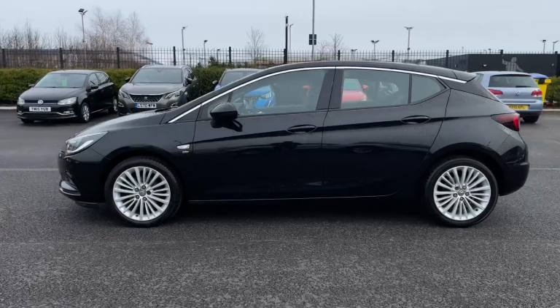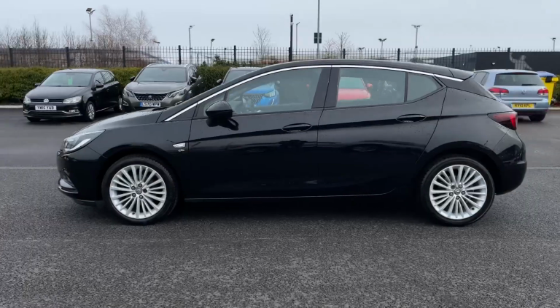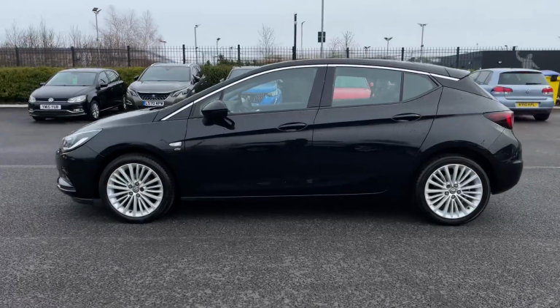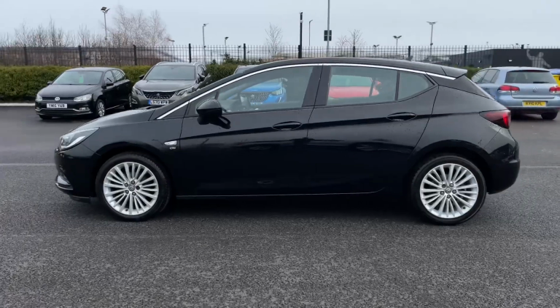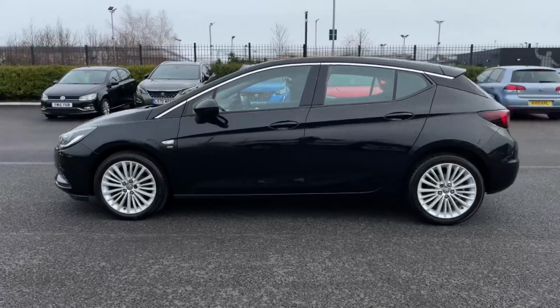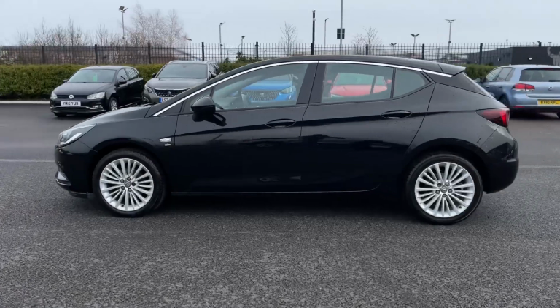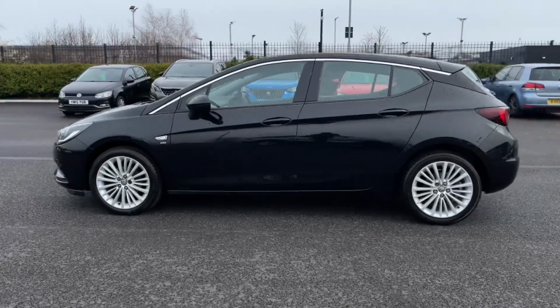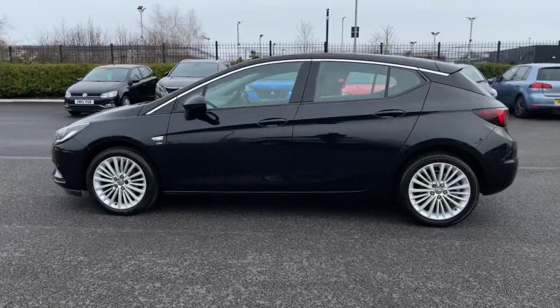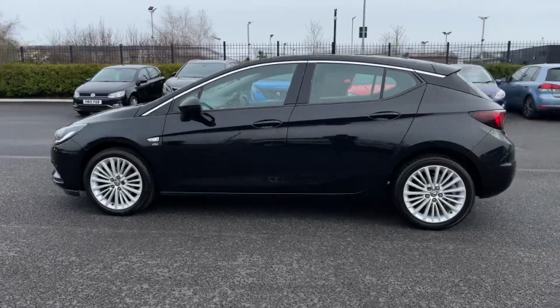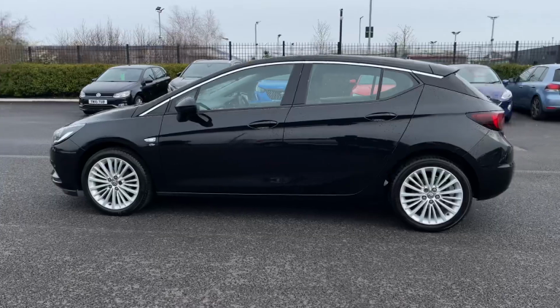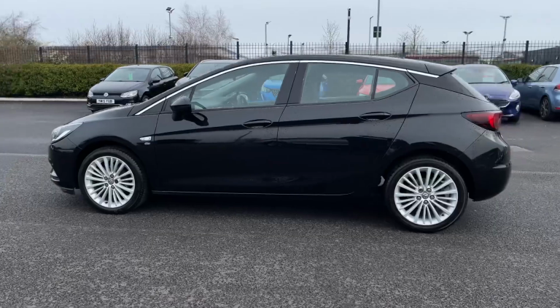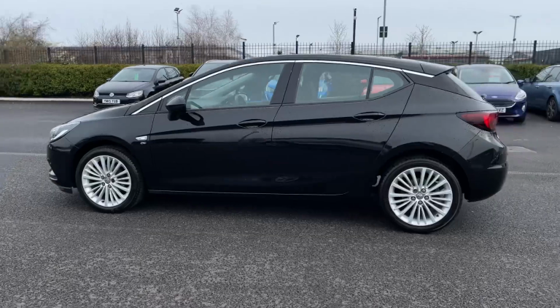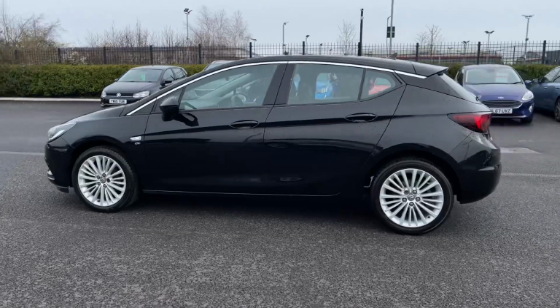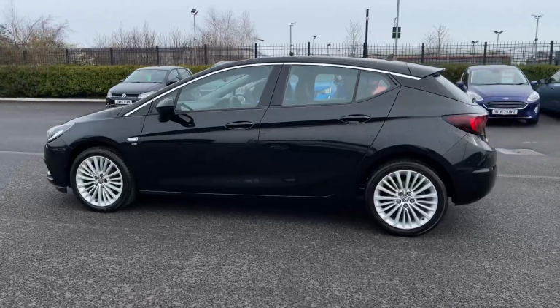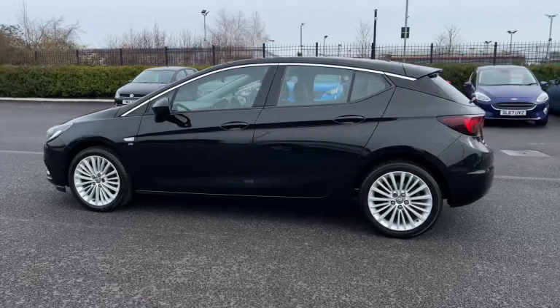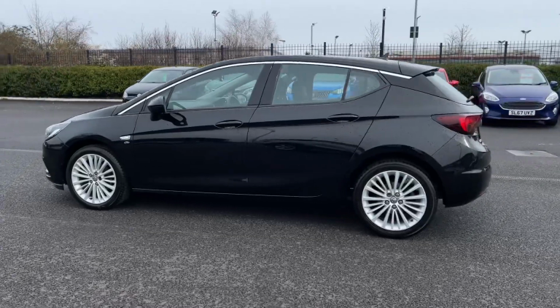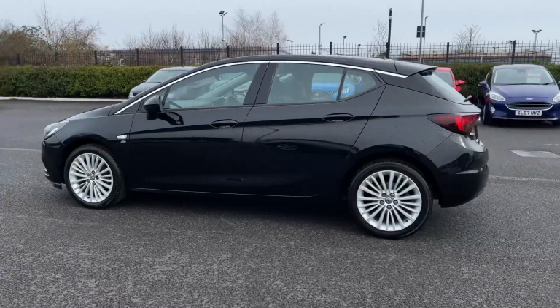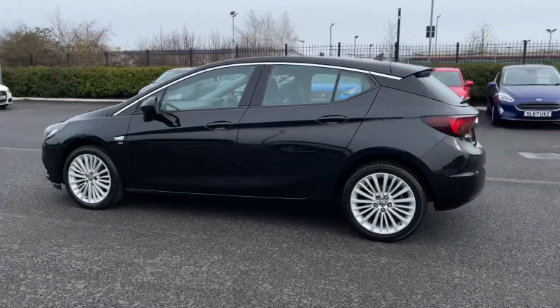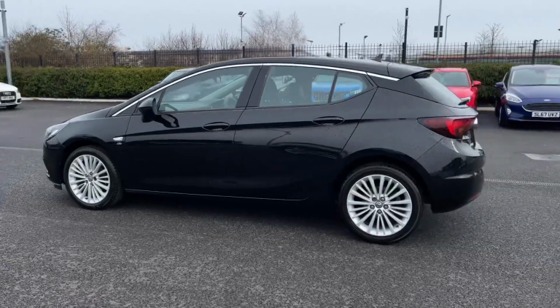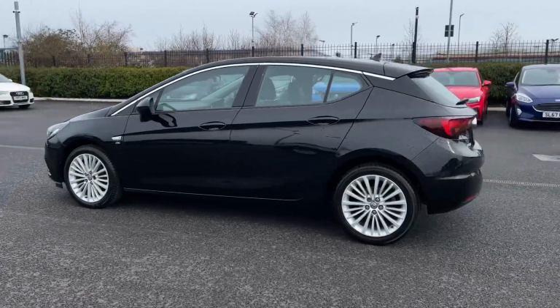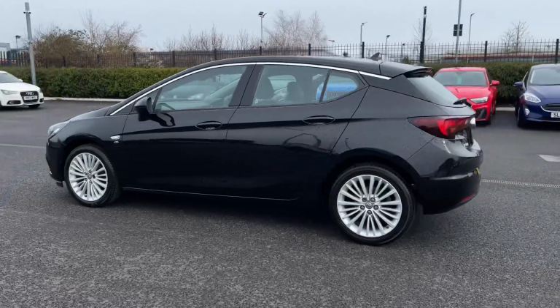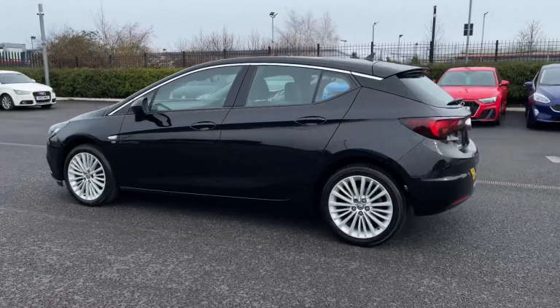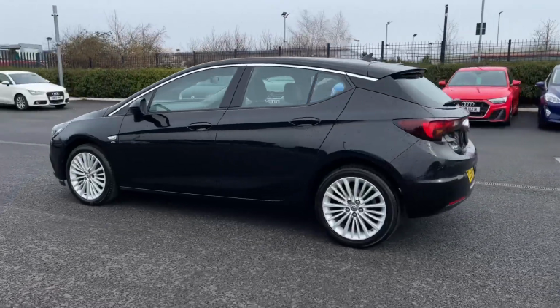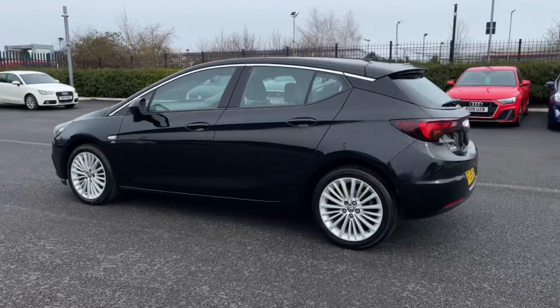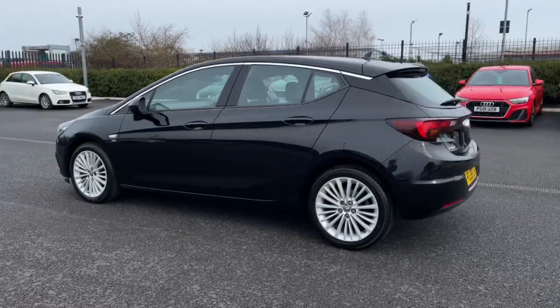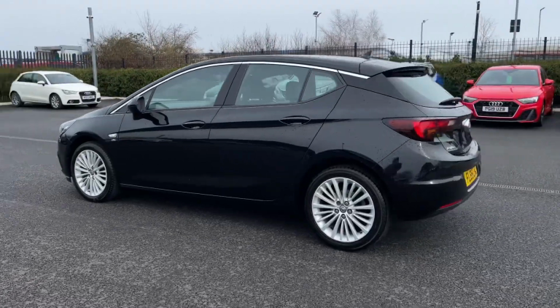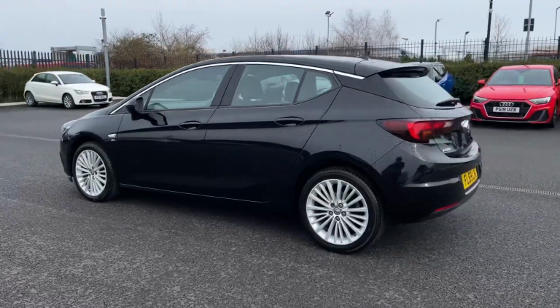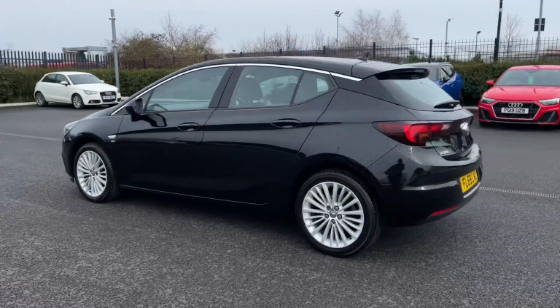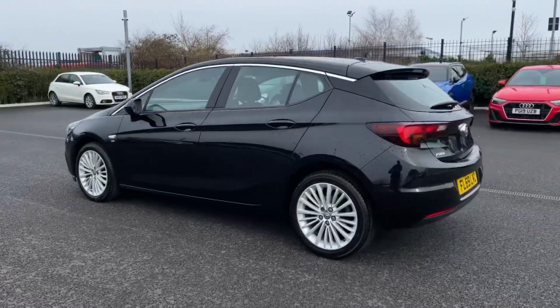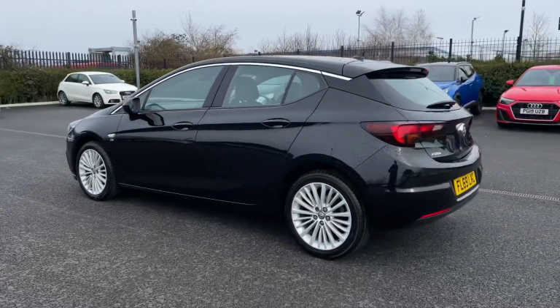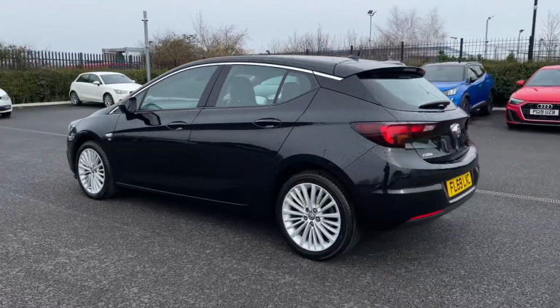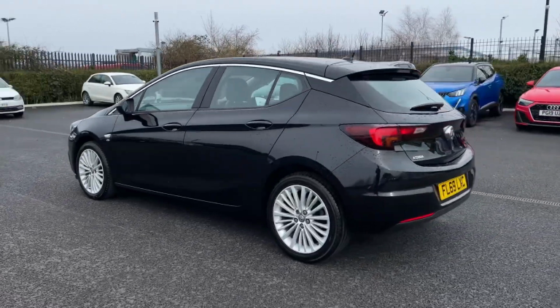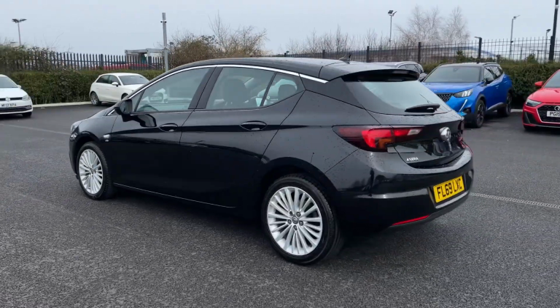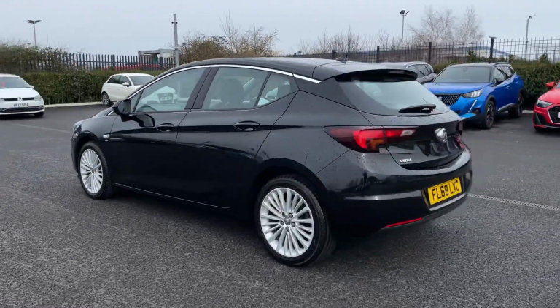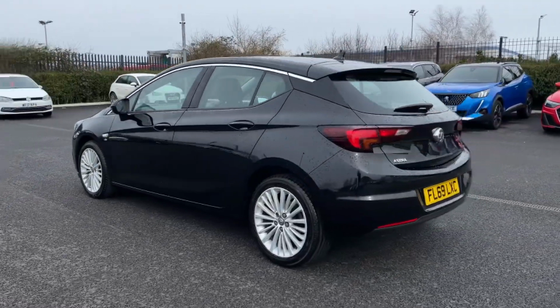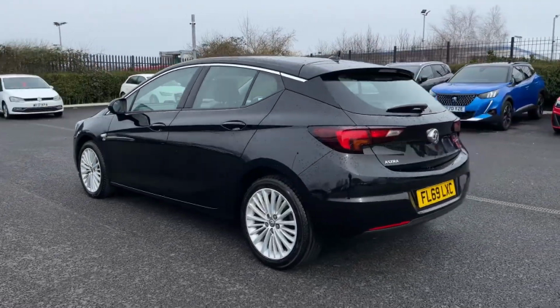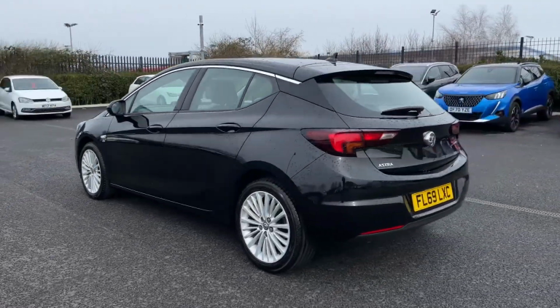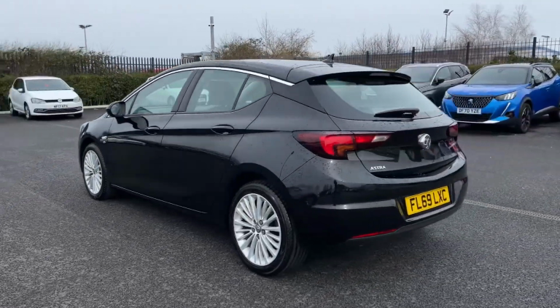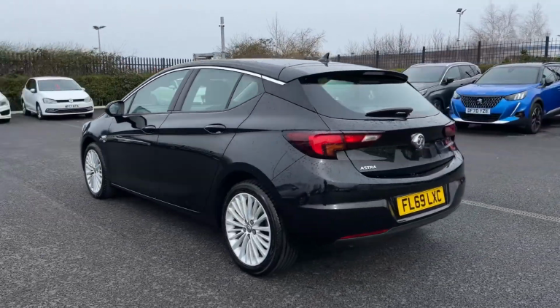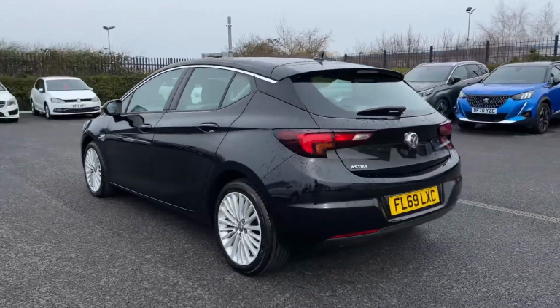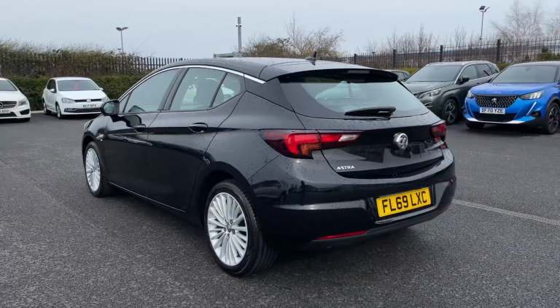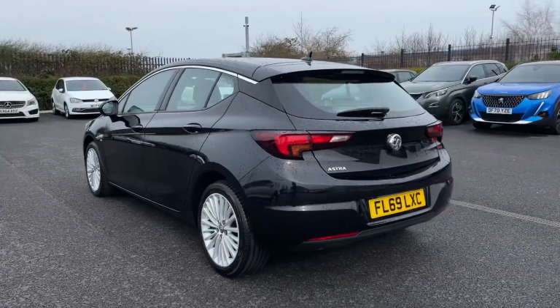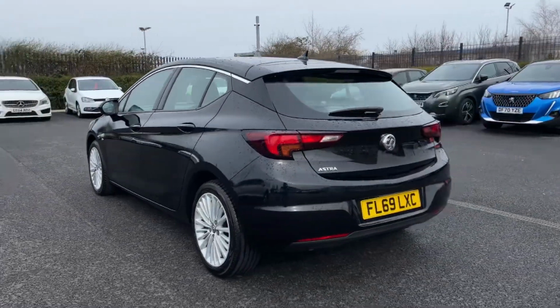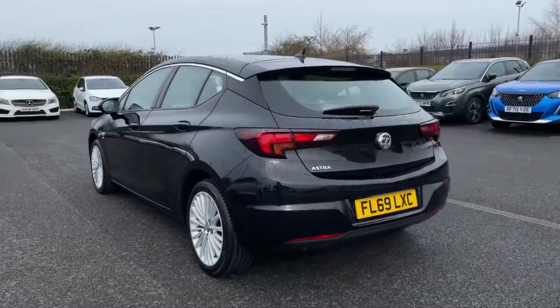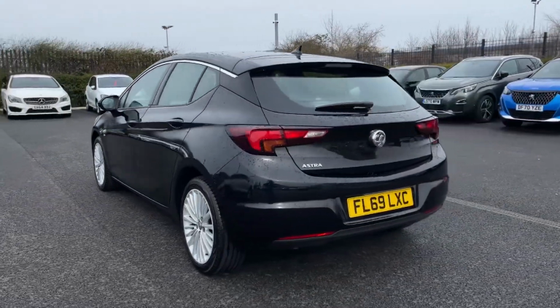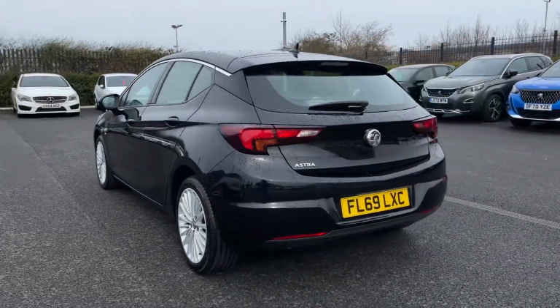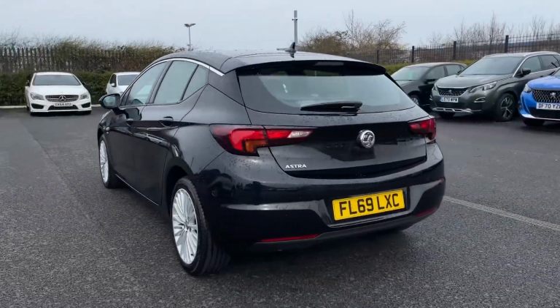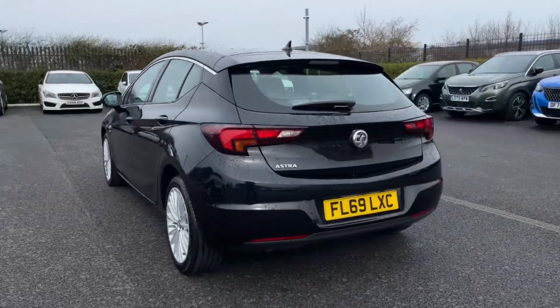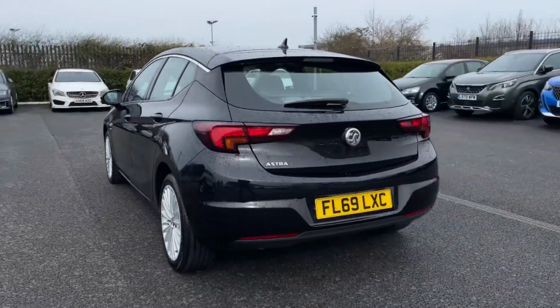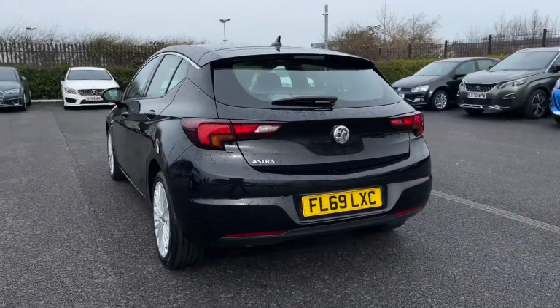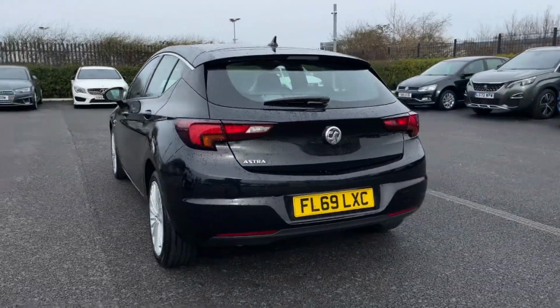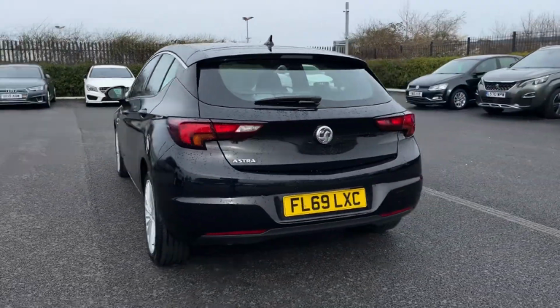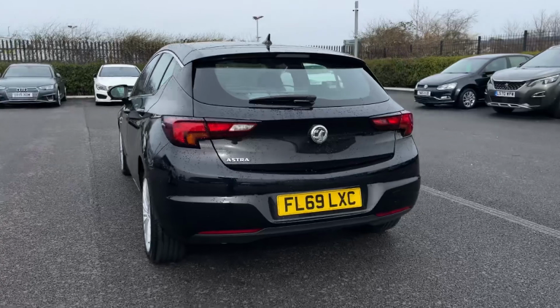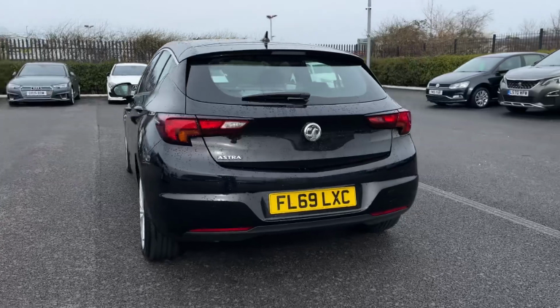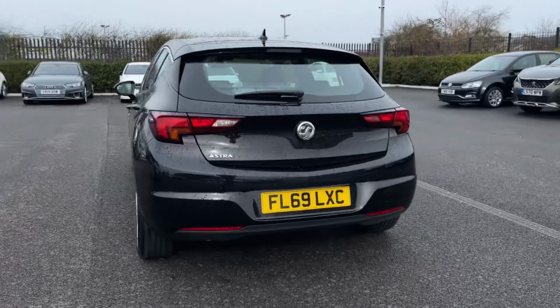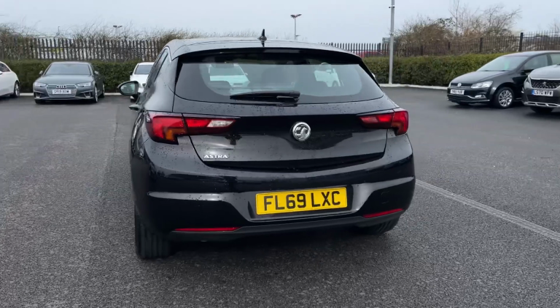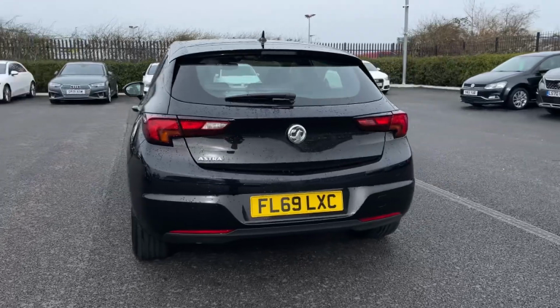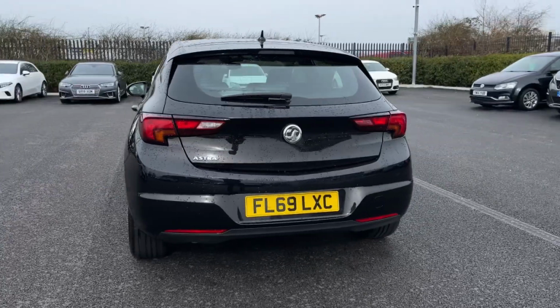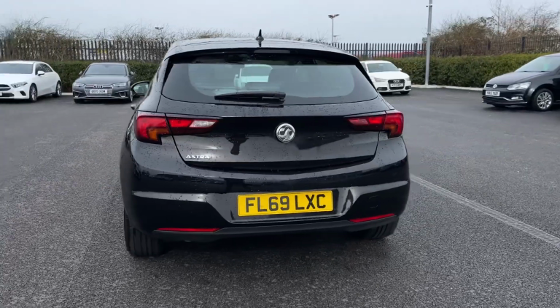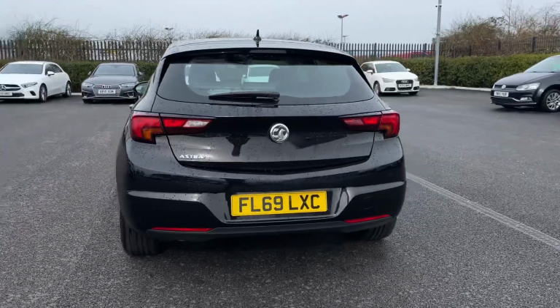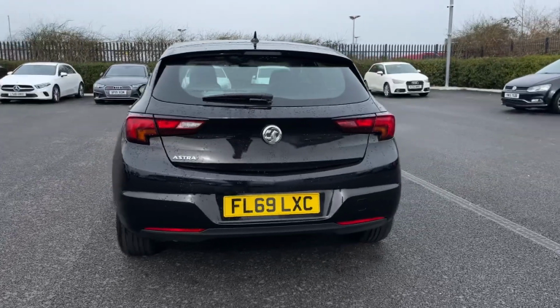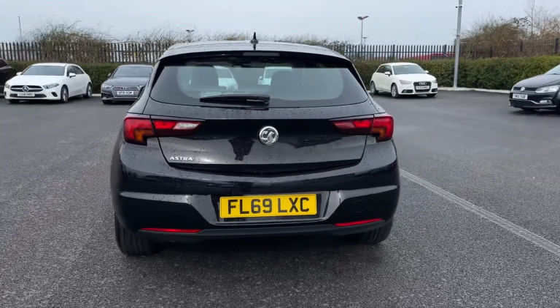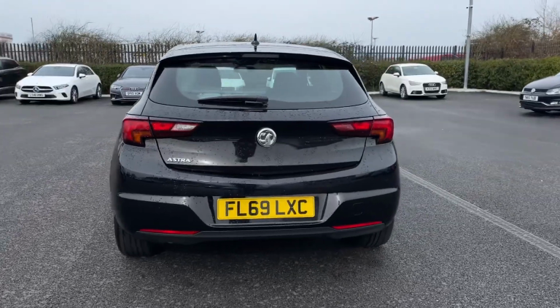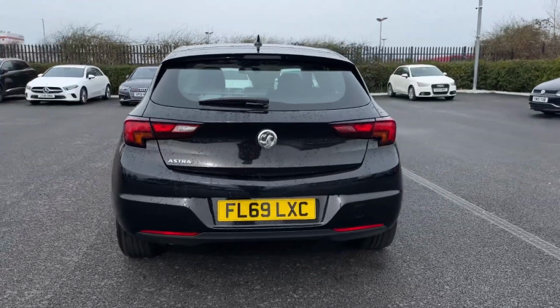It comes with a full service history, serviced last at 29,000 miles, and is finished in the mineral black, an option worth £575.